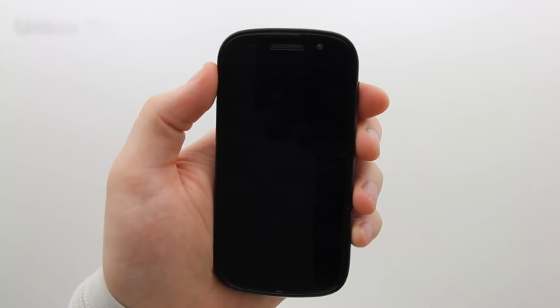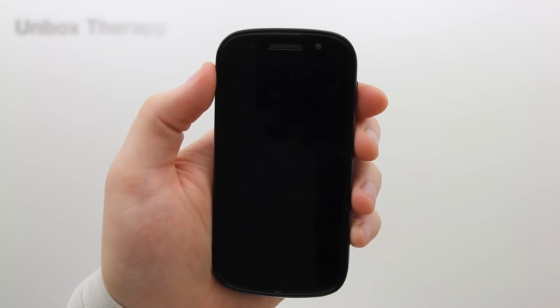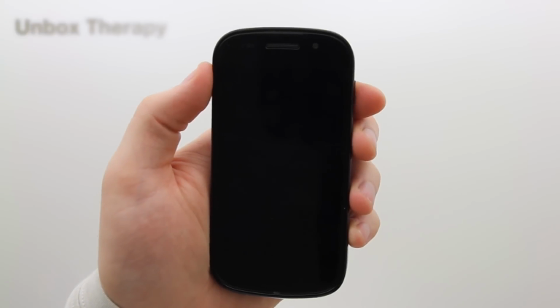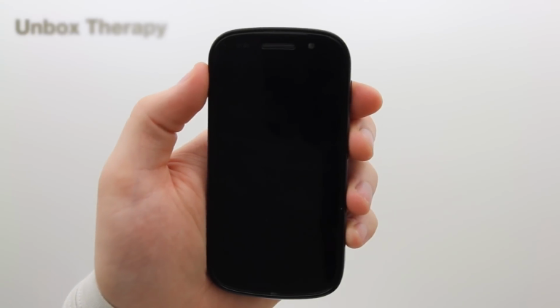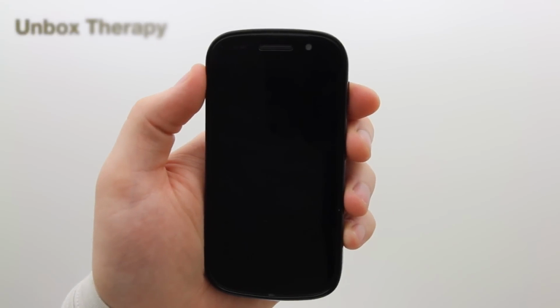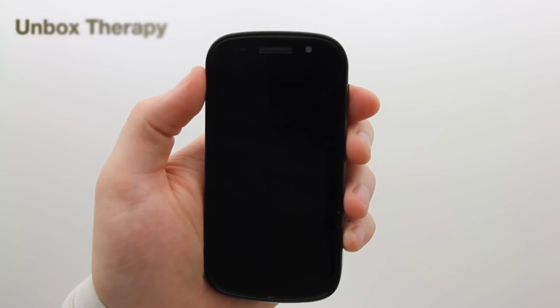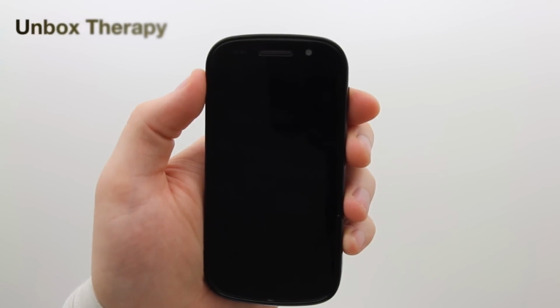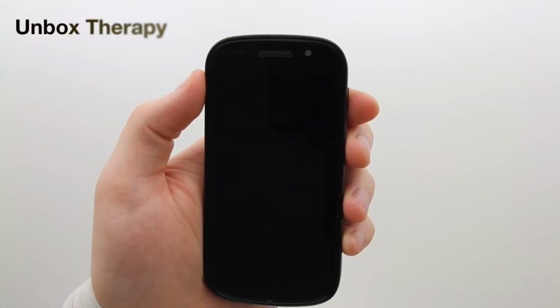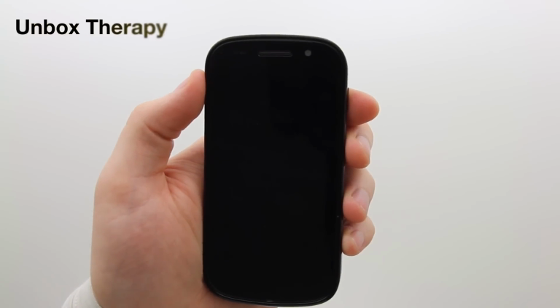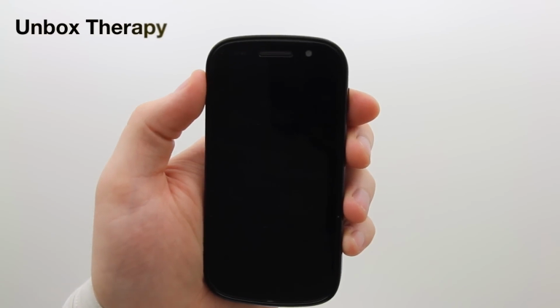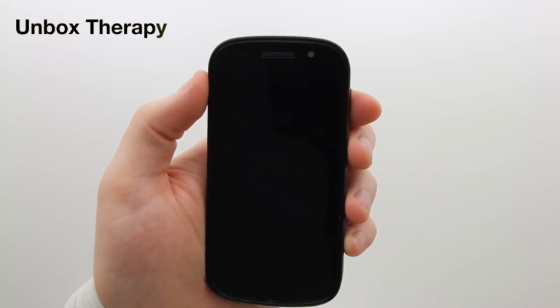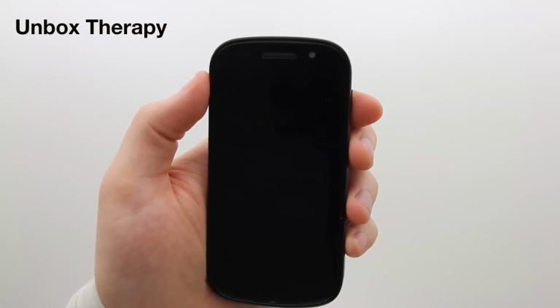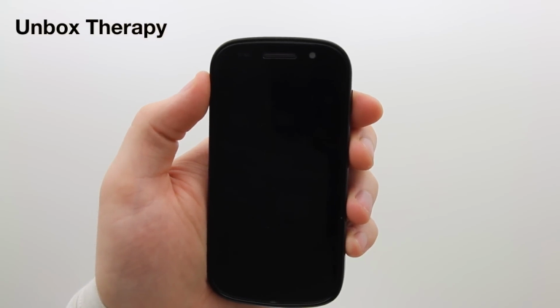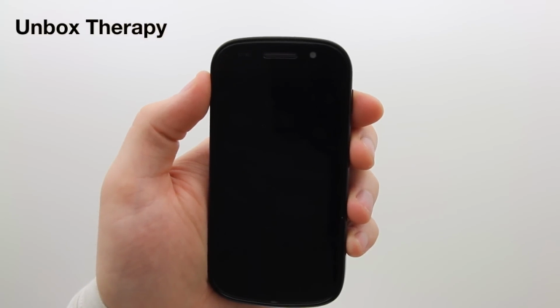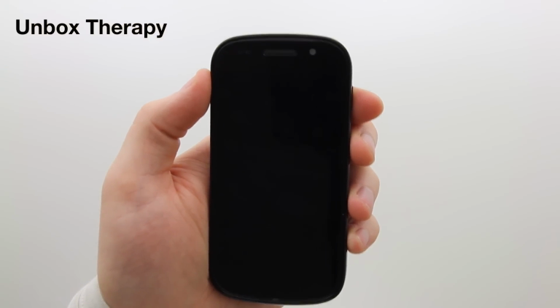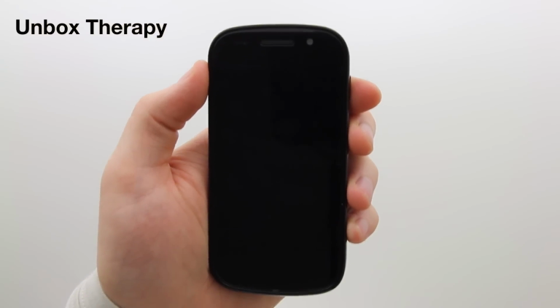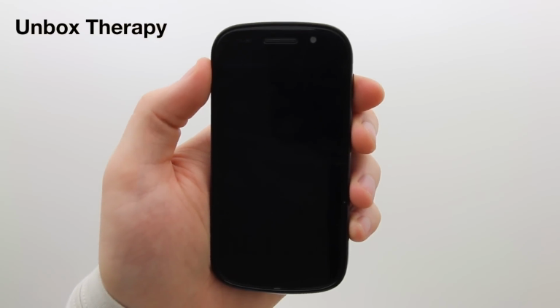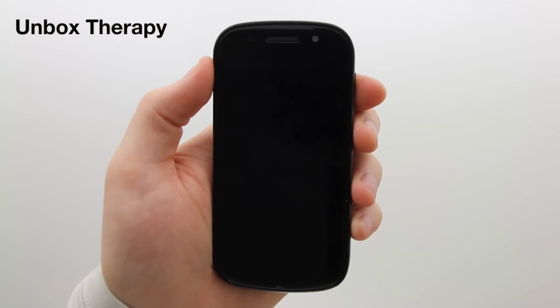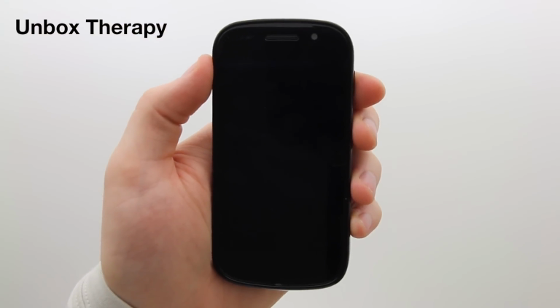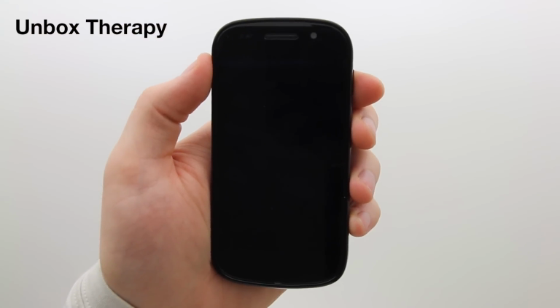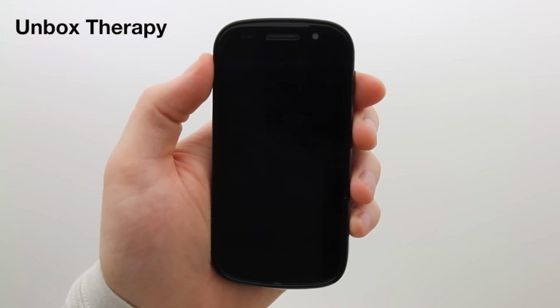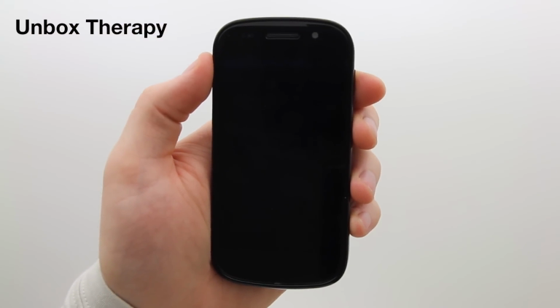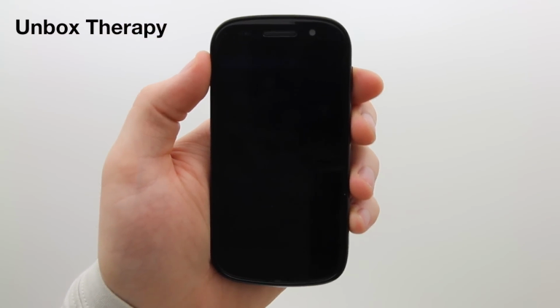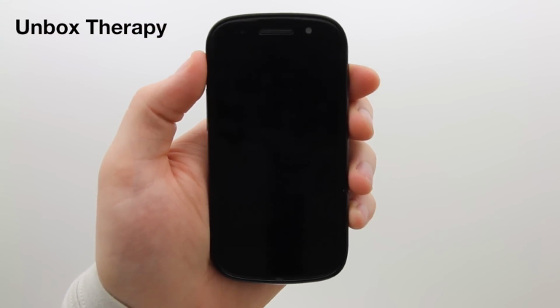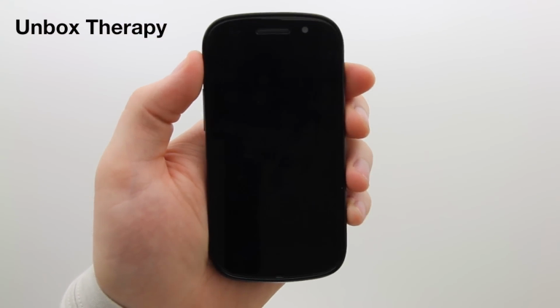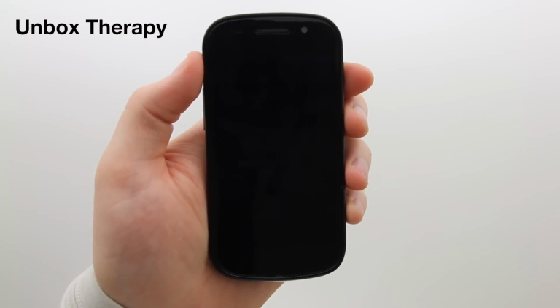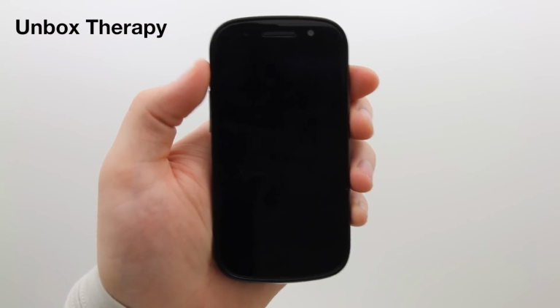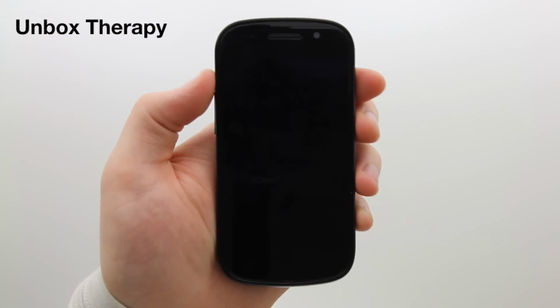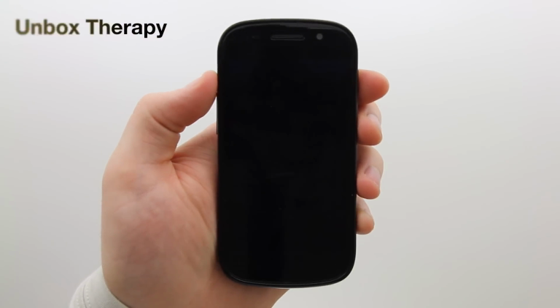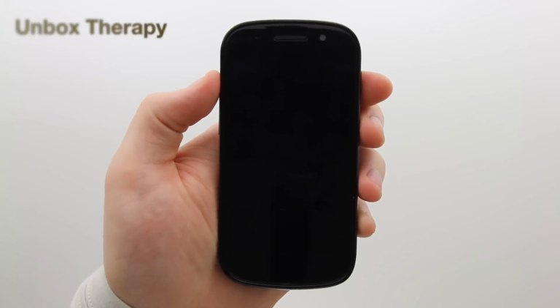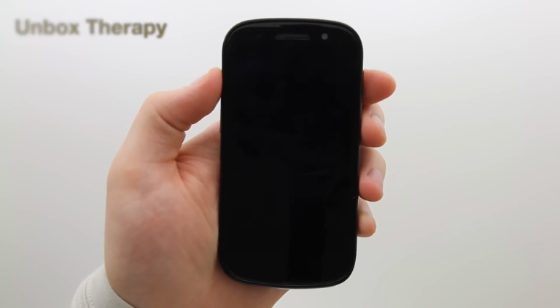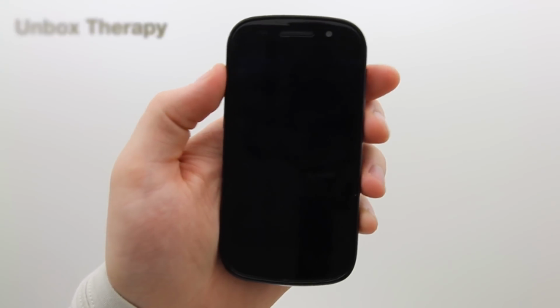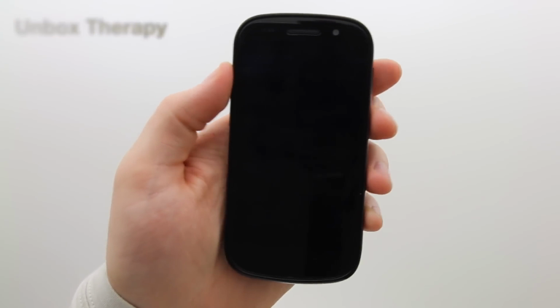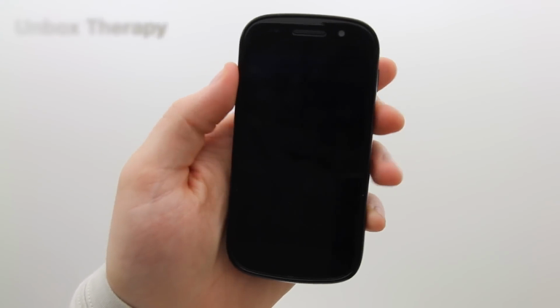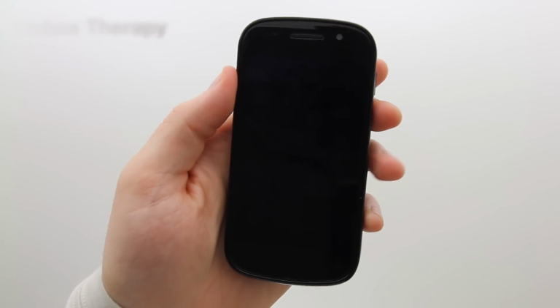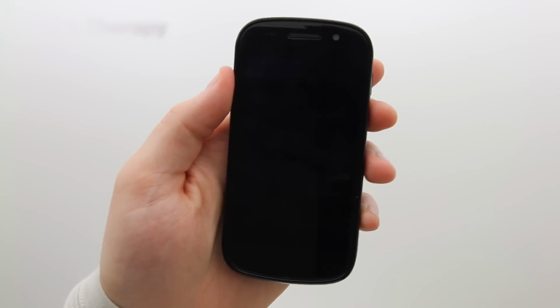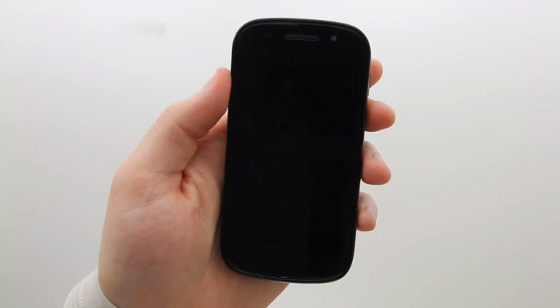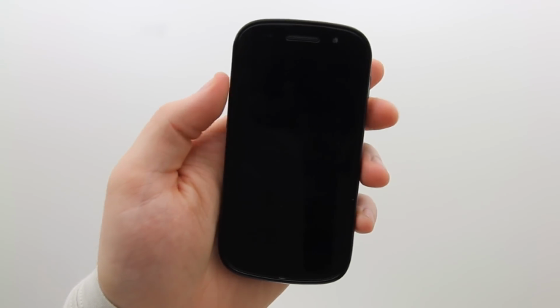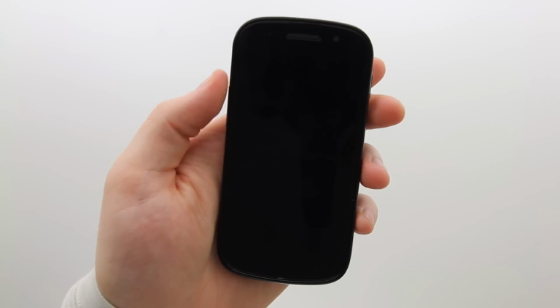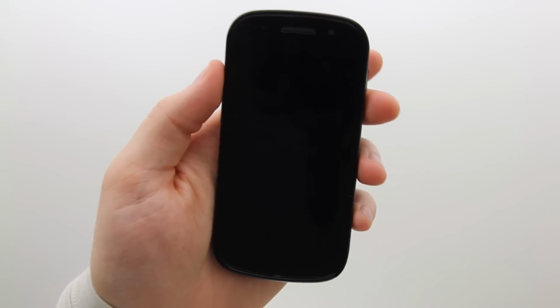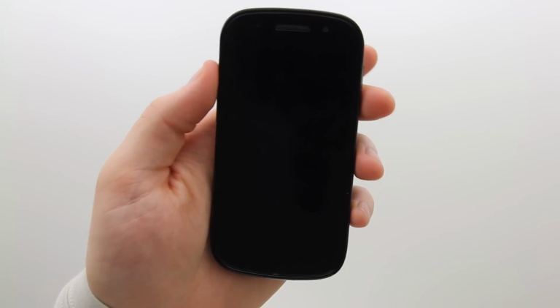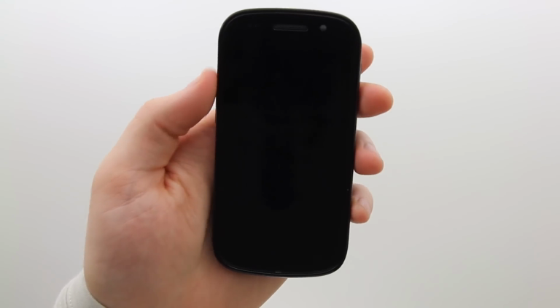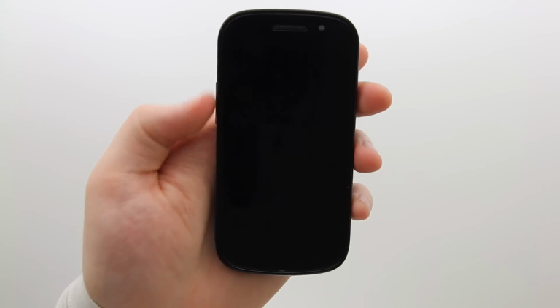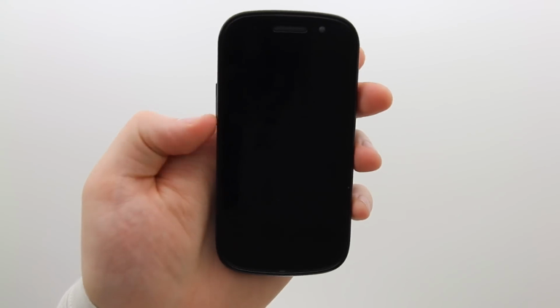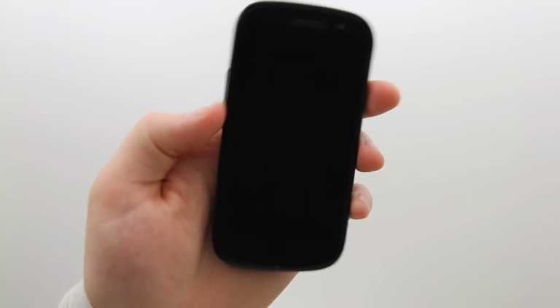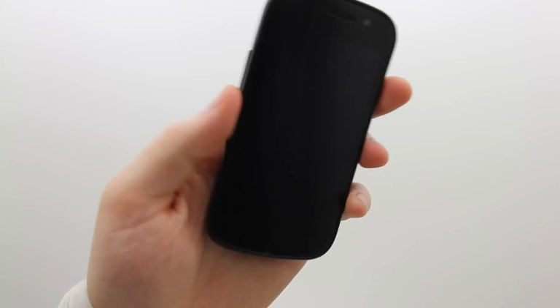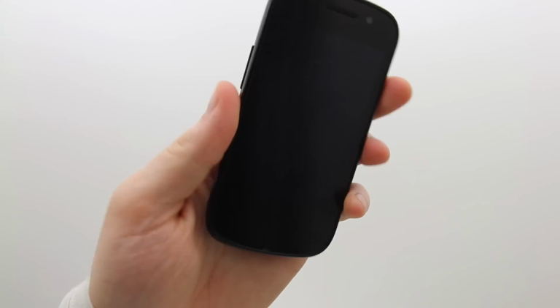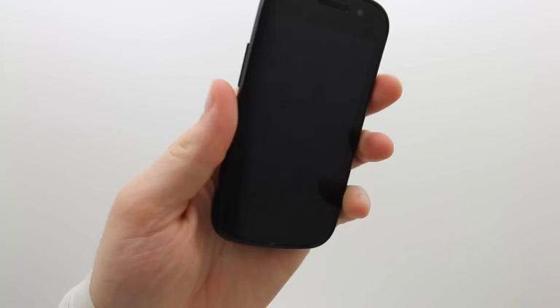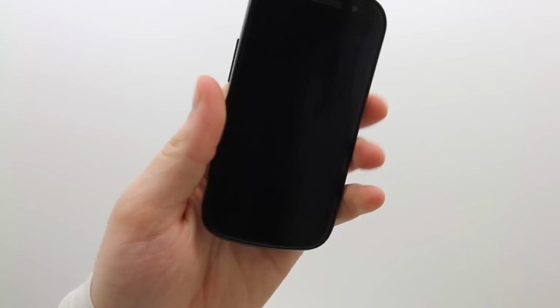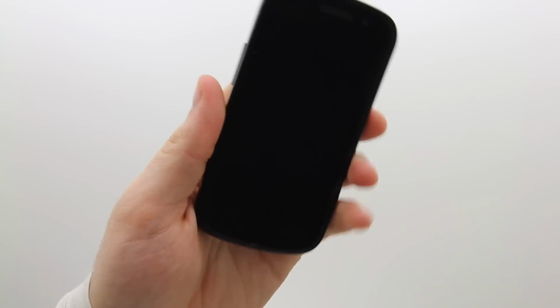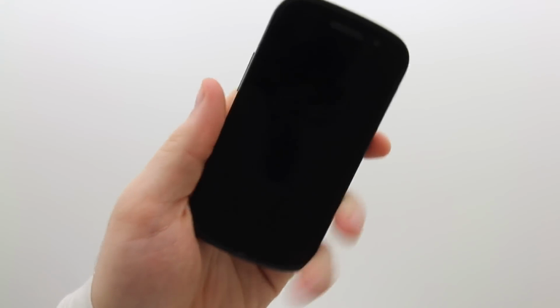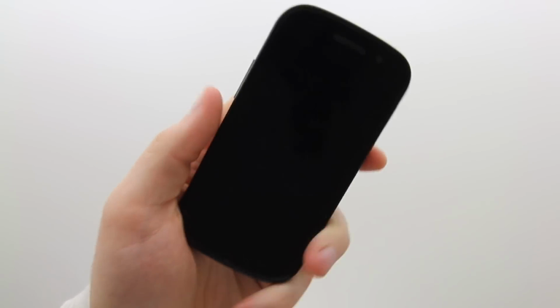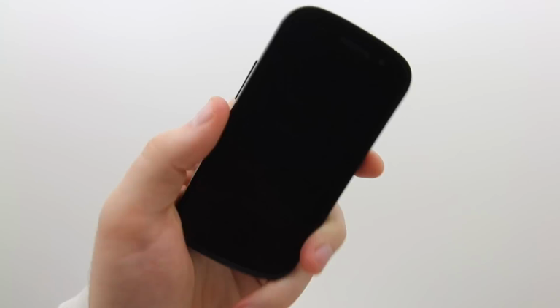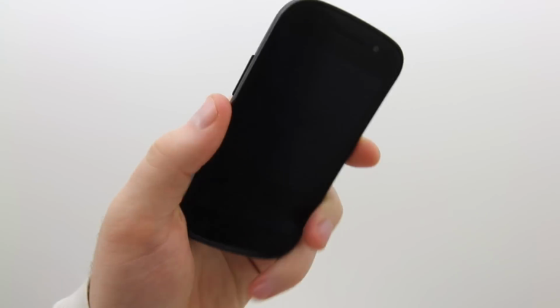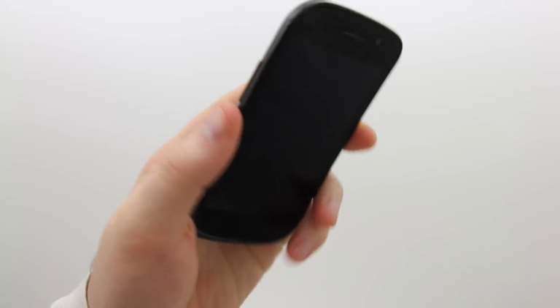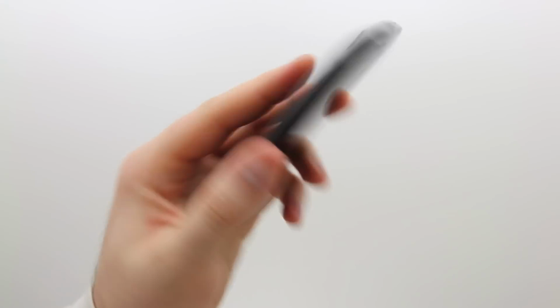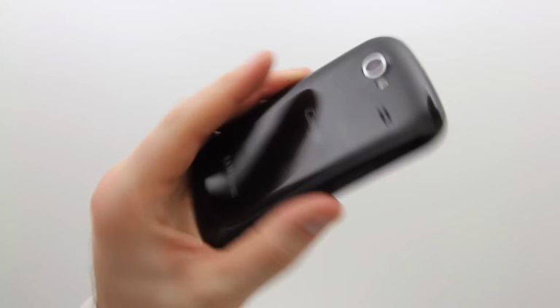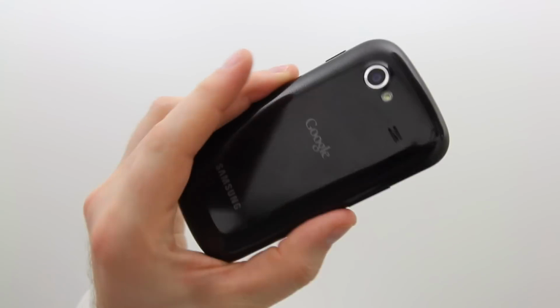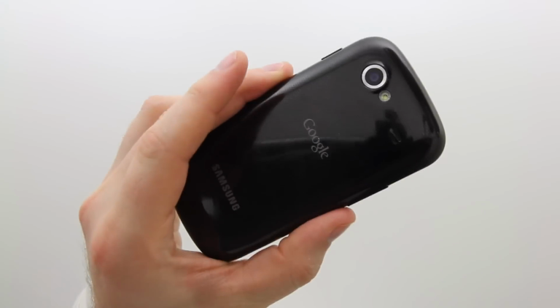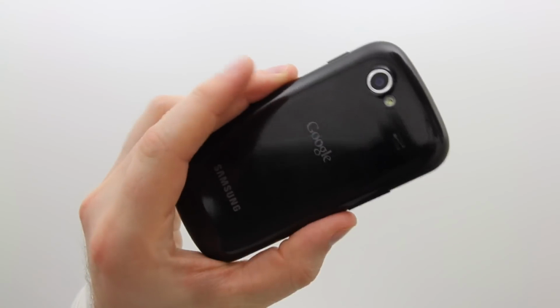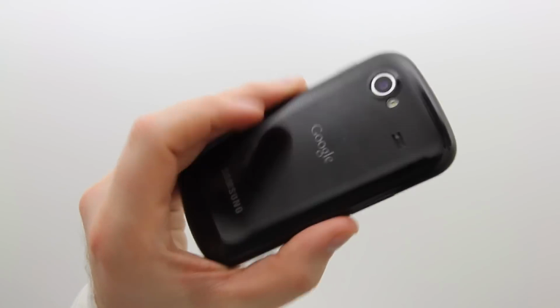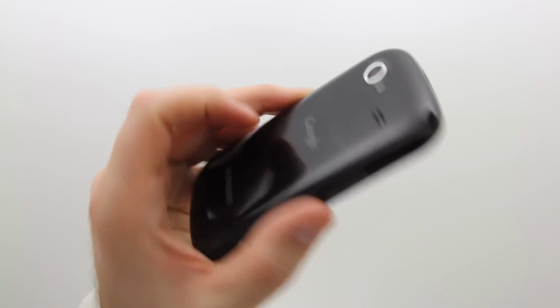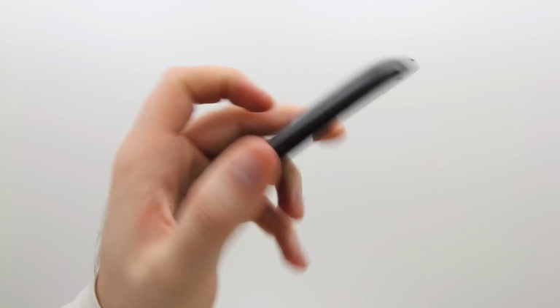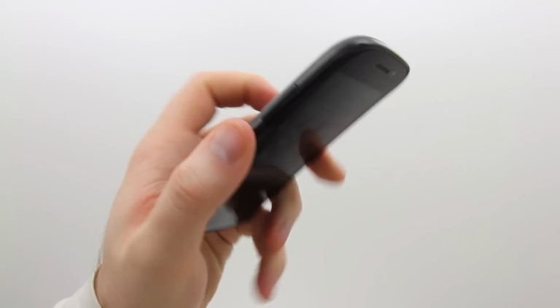What's up guys, it's Lou here. This is Unbox Therapy and I've actually got a very cool video for you.